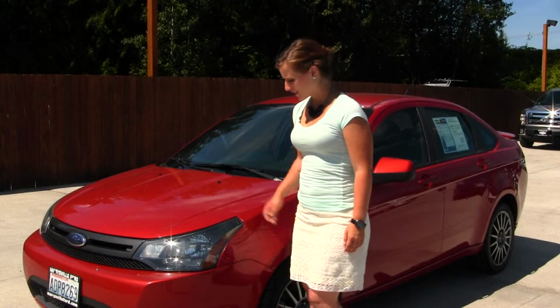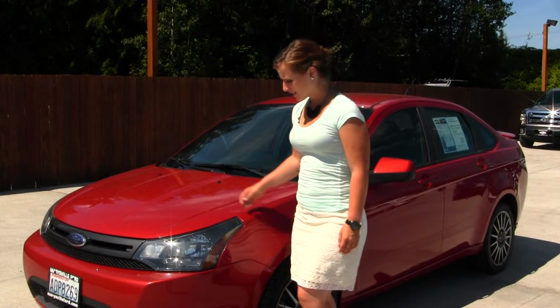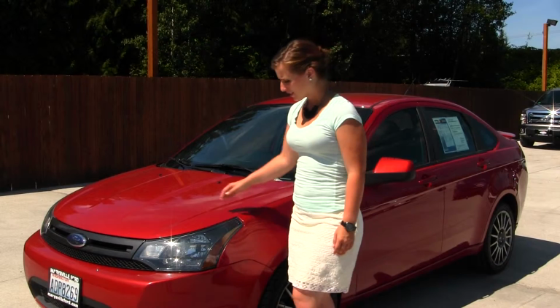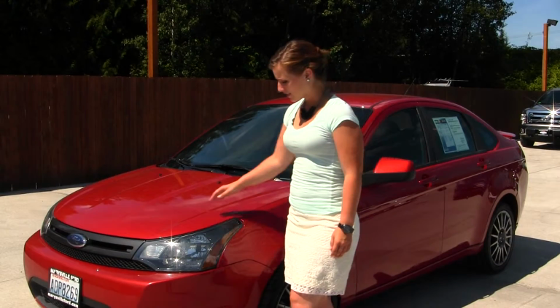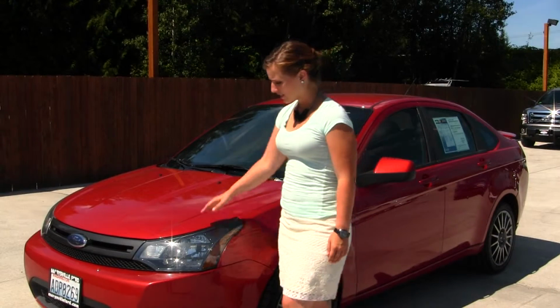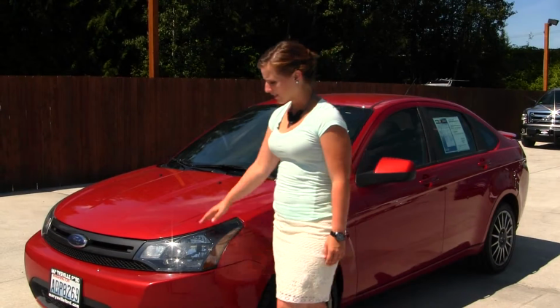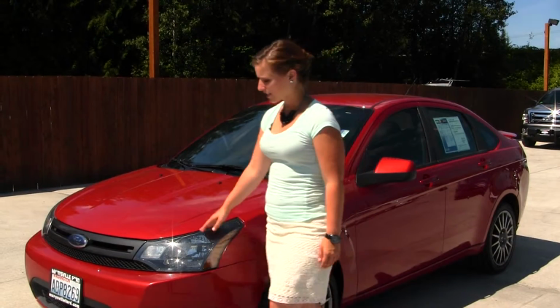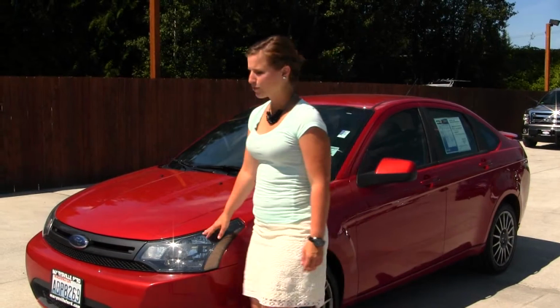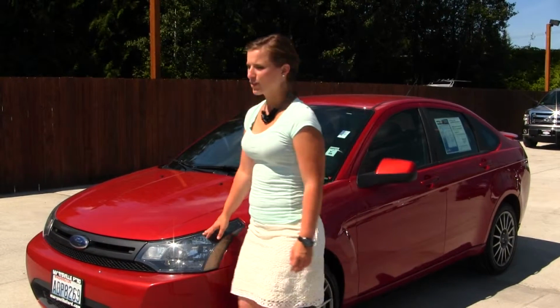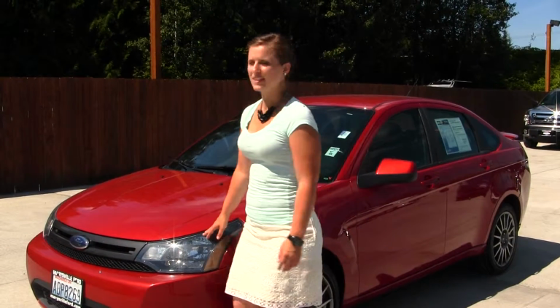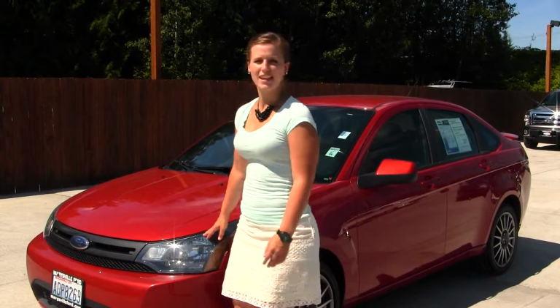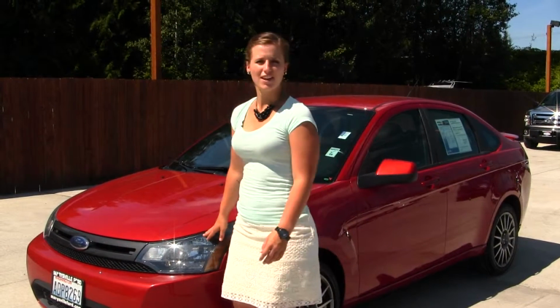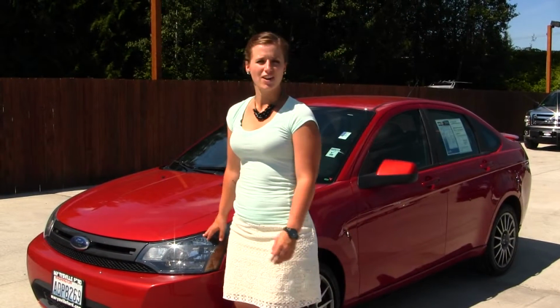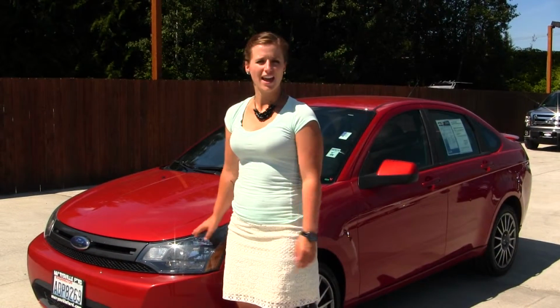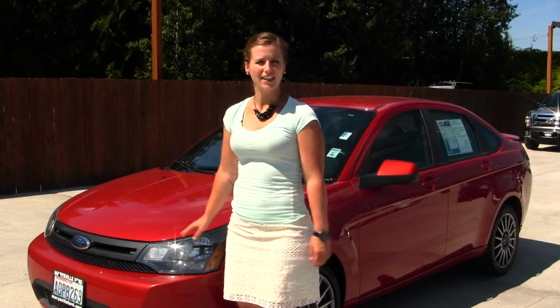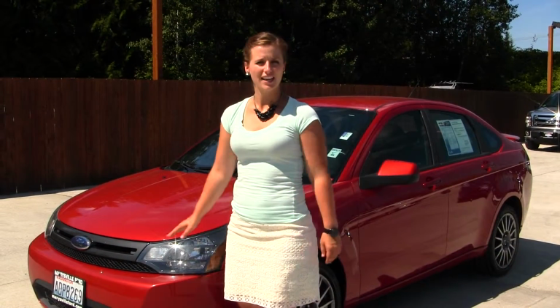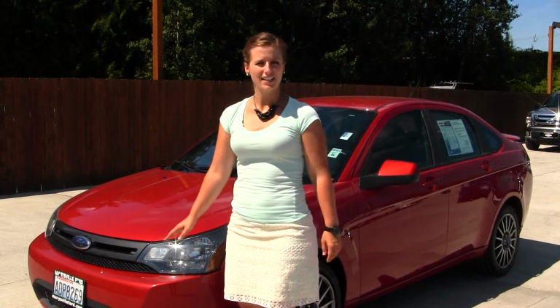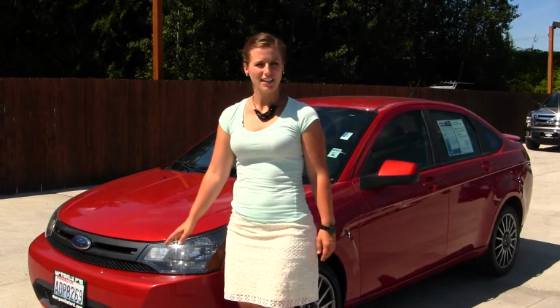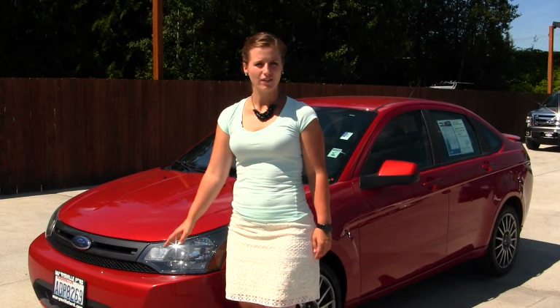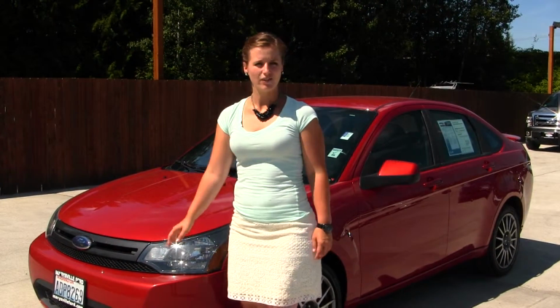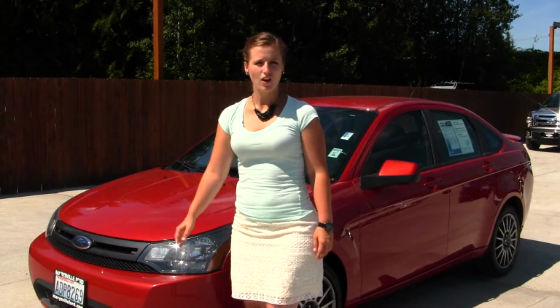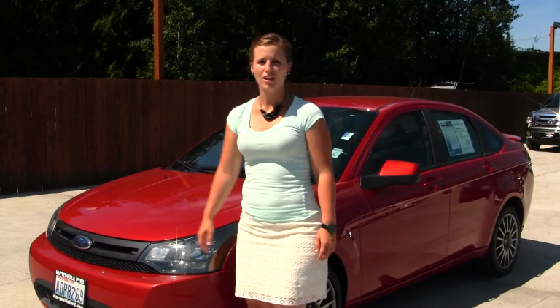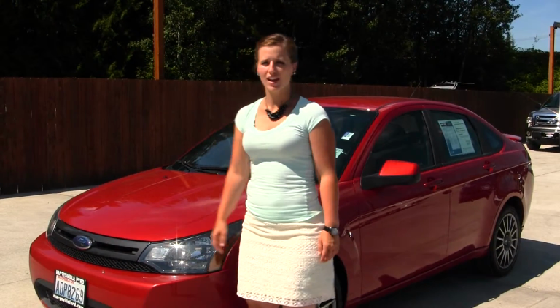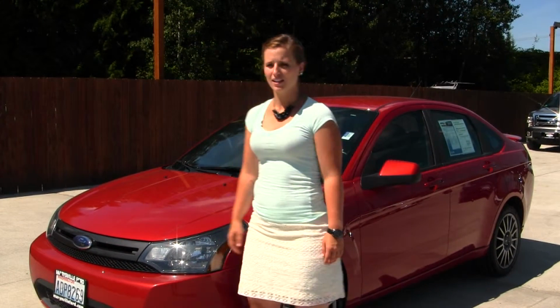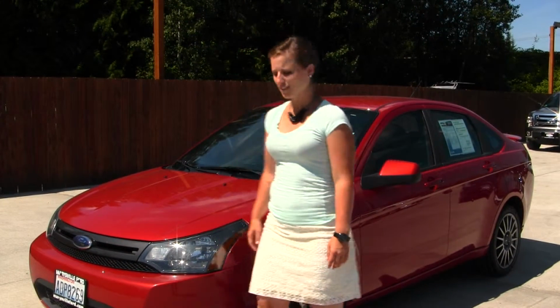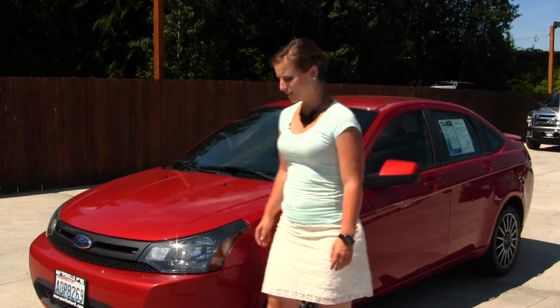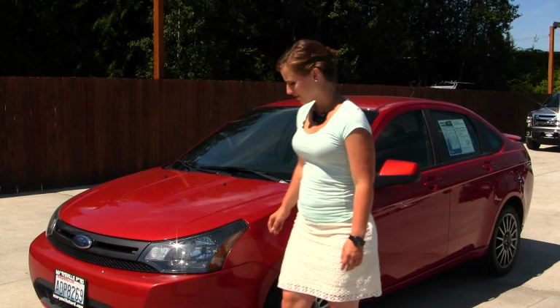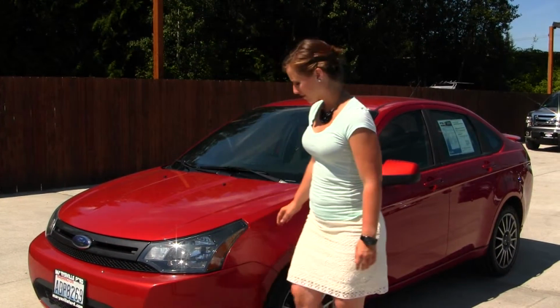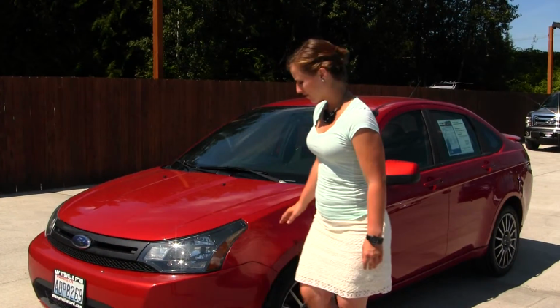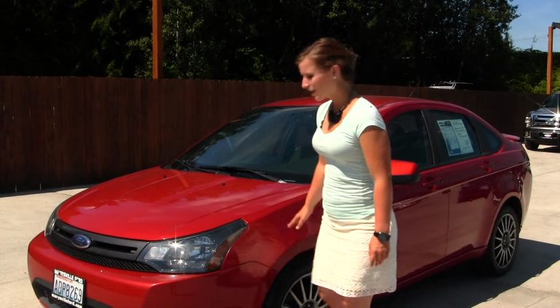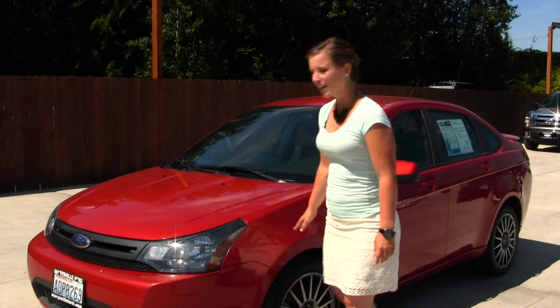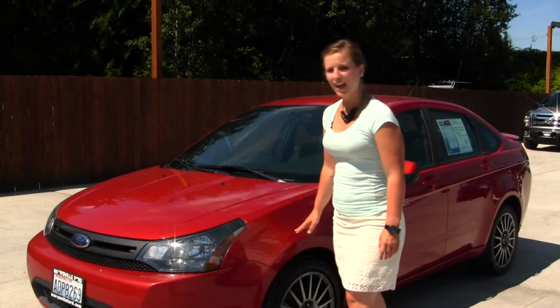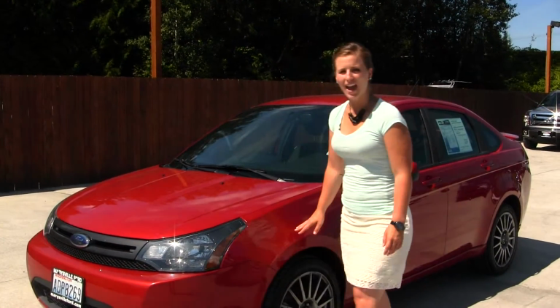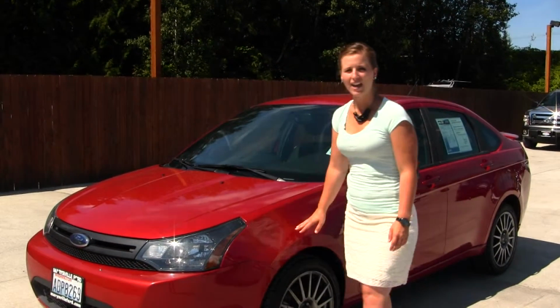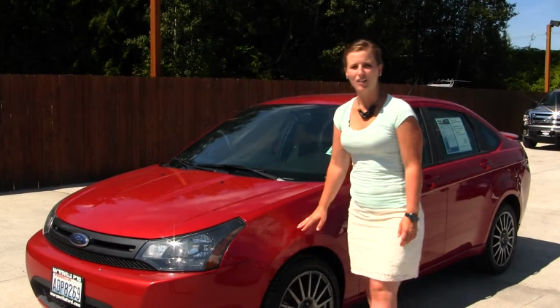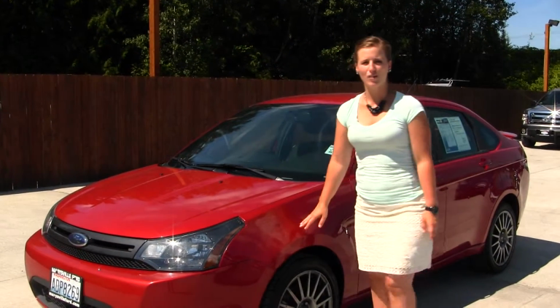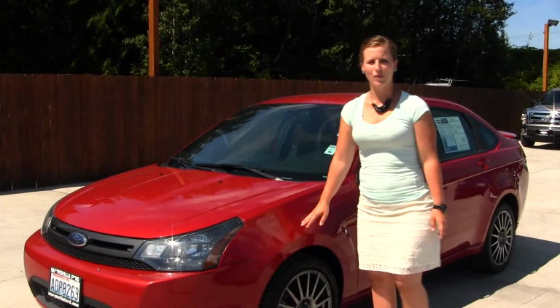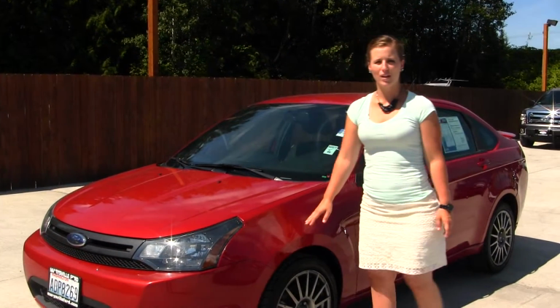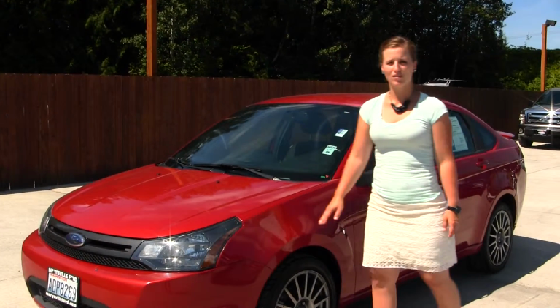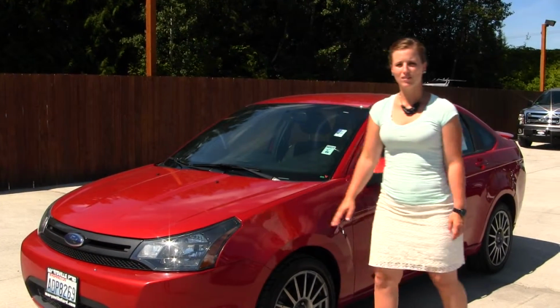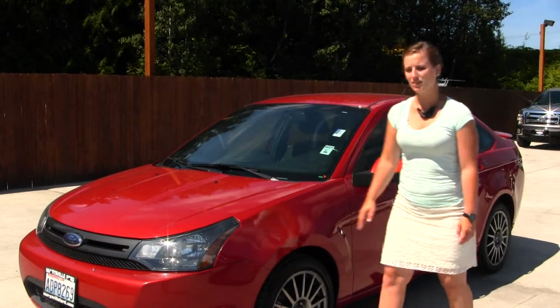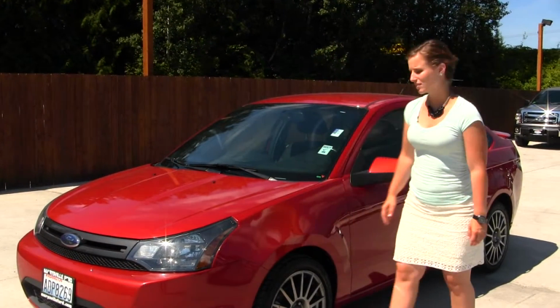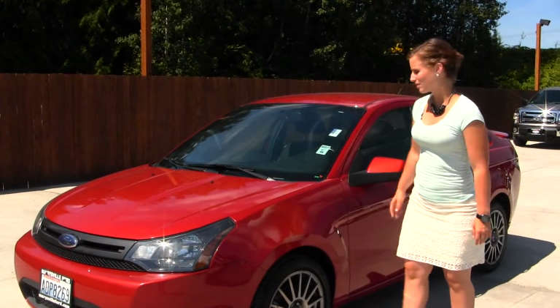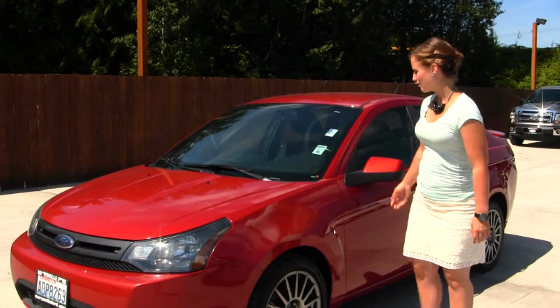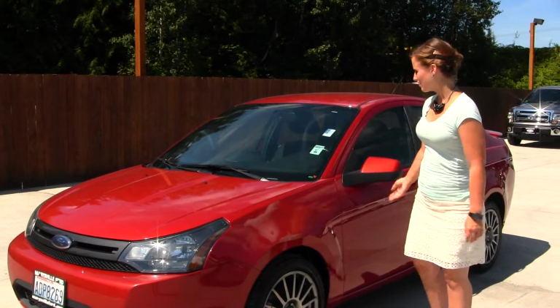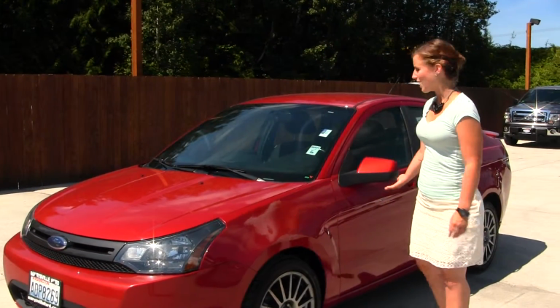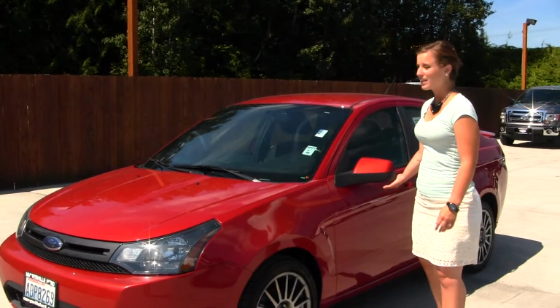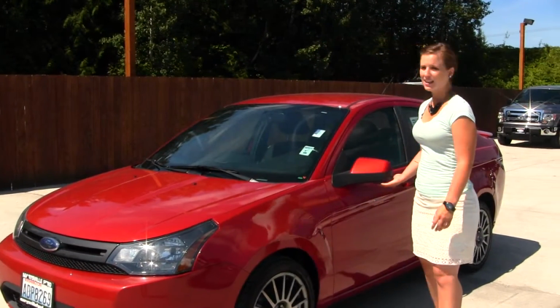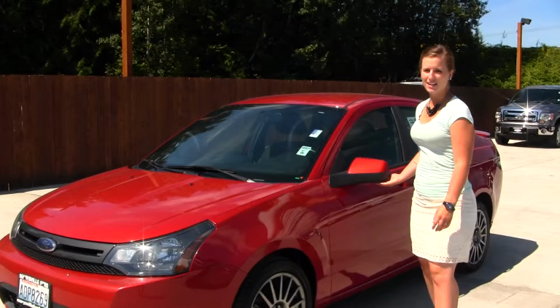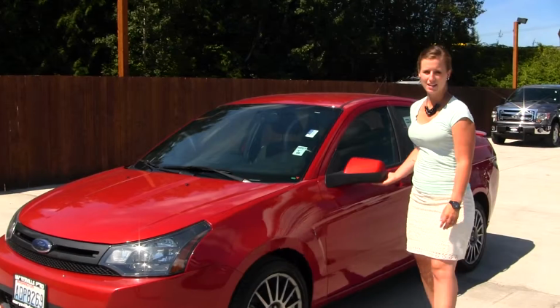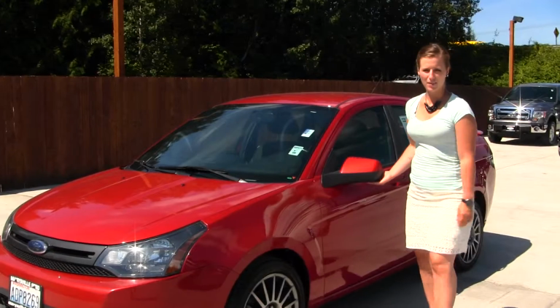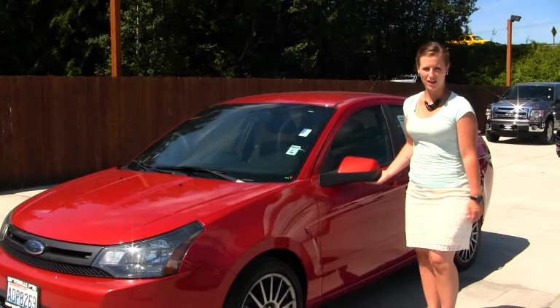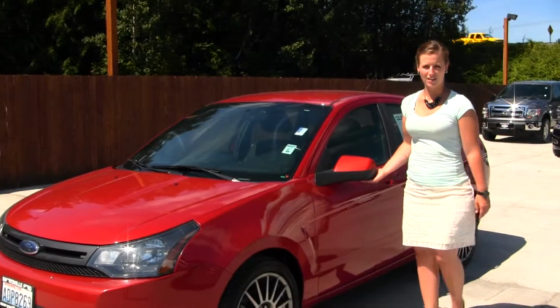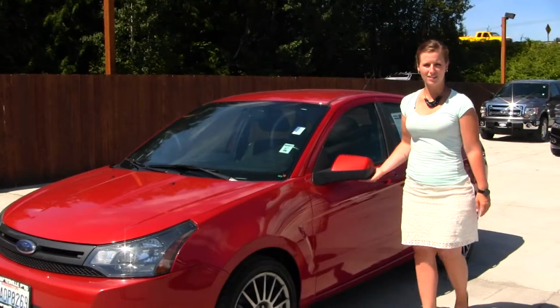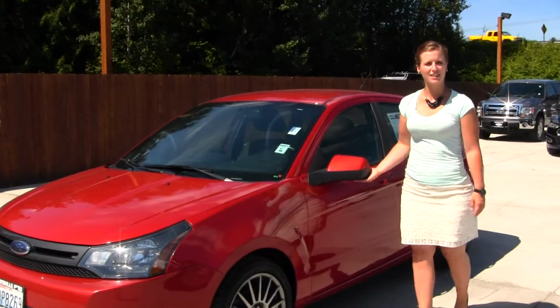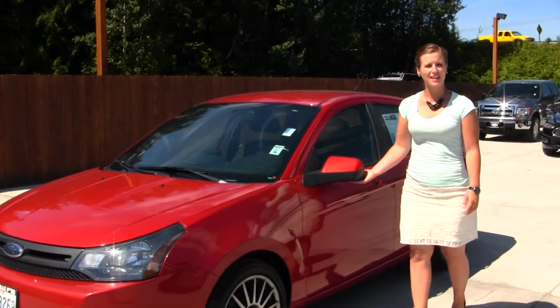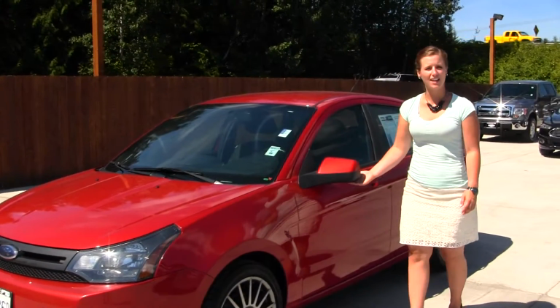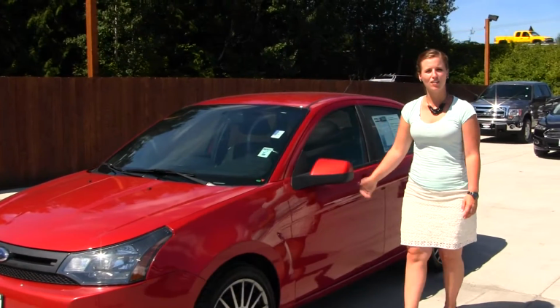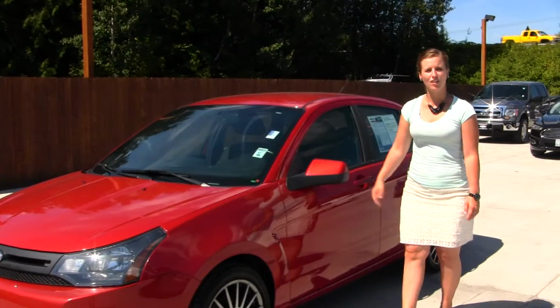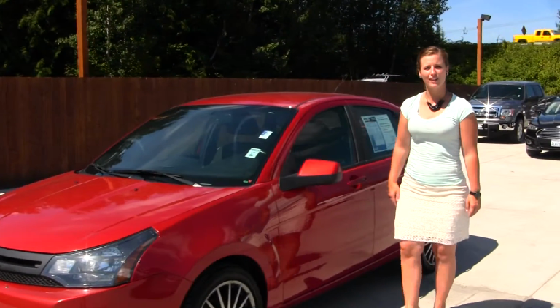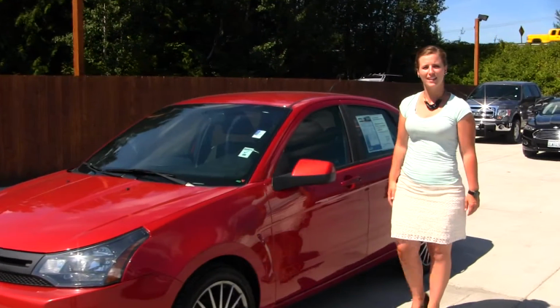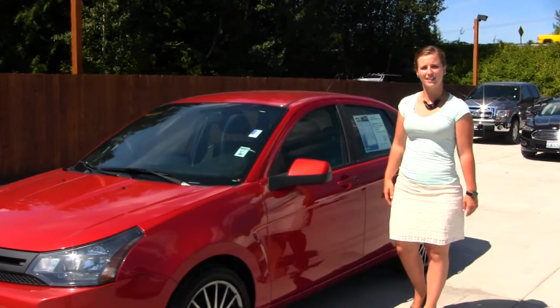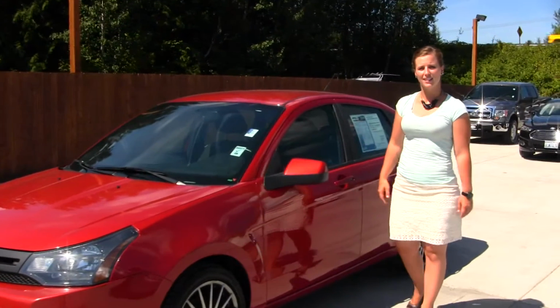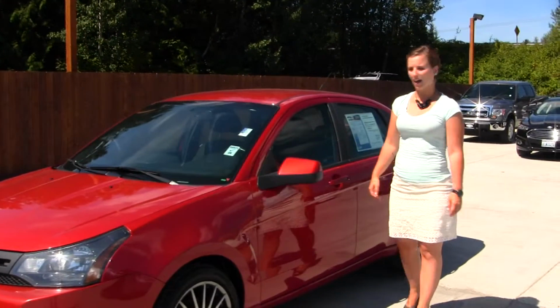It does come with standard headlights and fog lights, alloy wheels, and heated mirrors. Let's take a look on the inside.